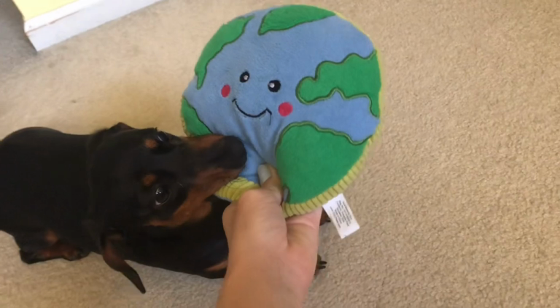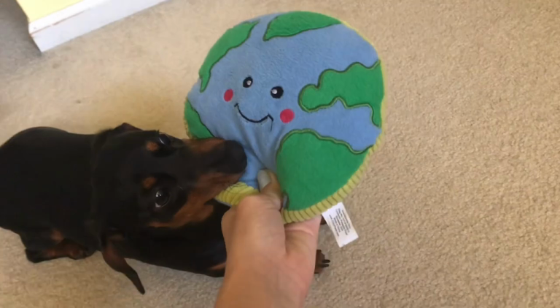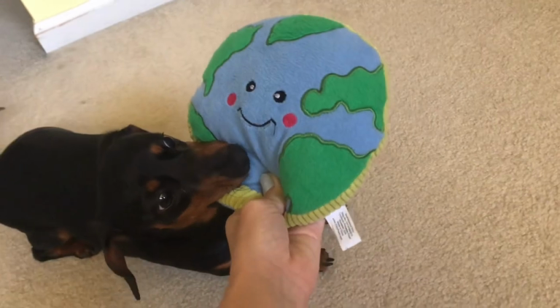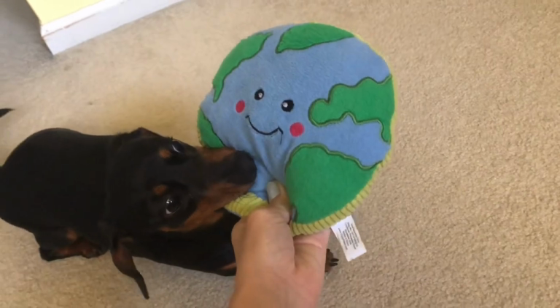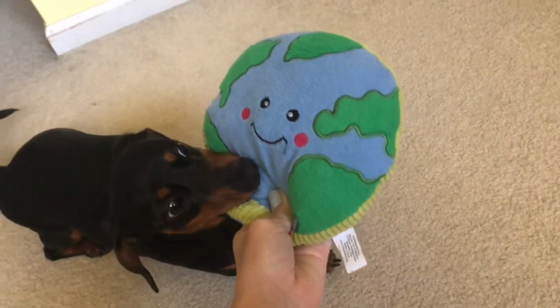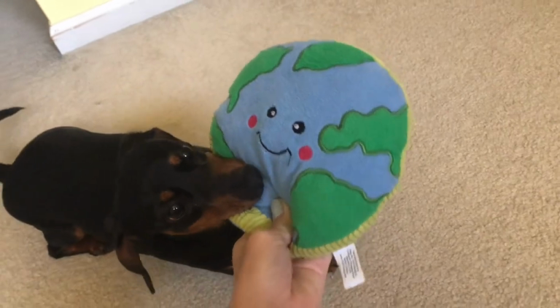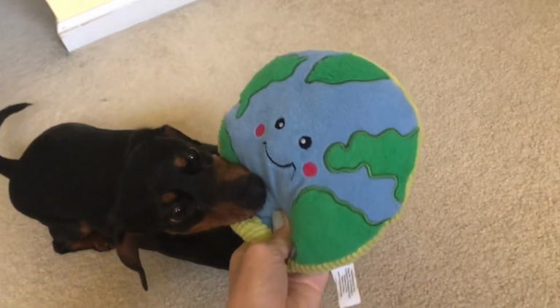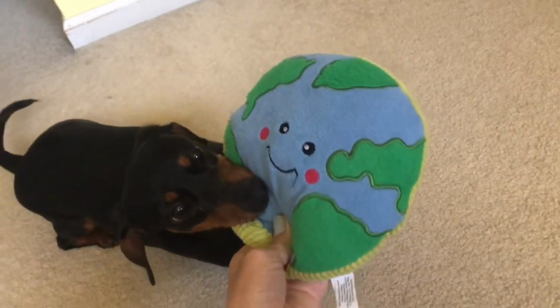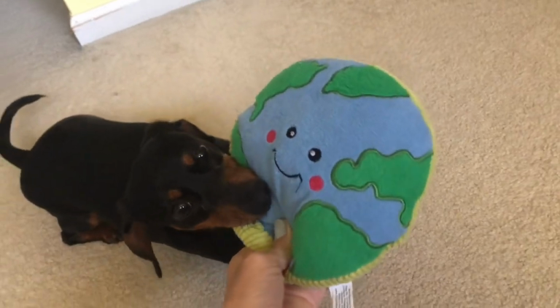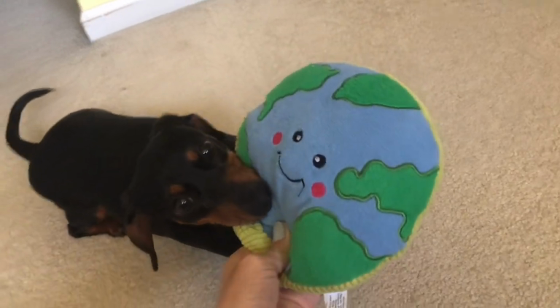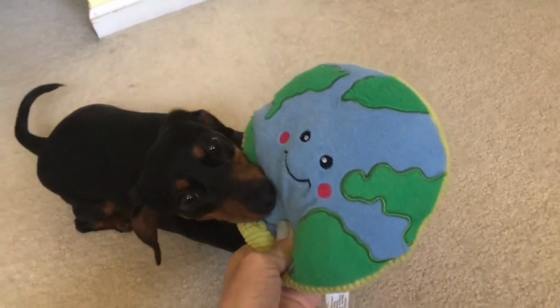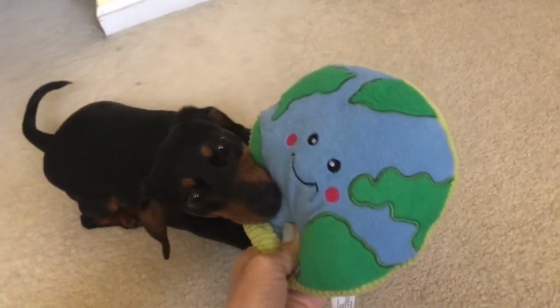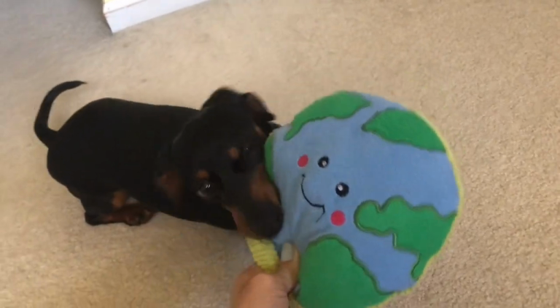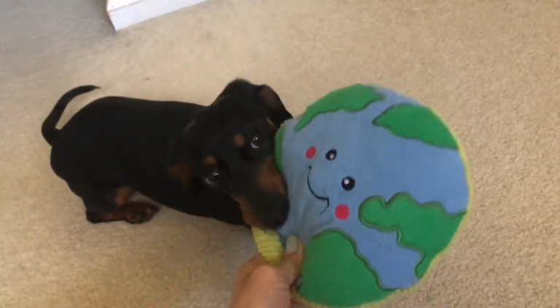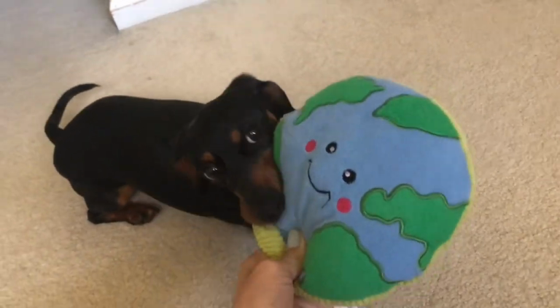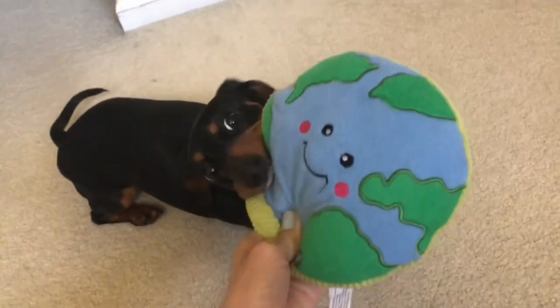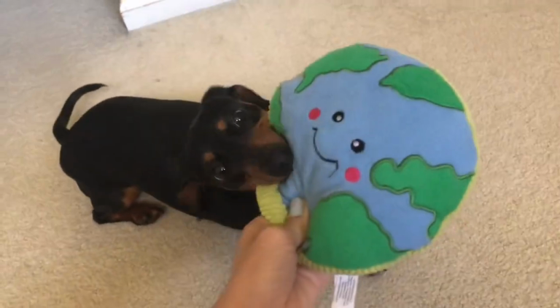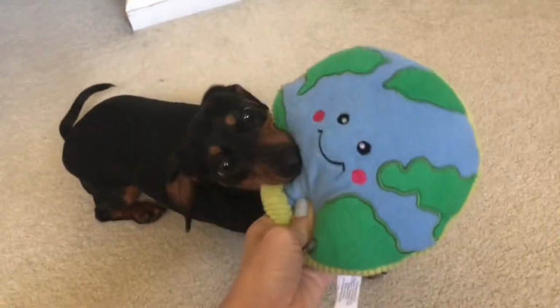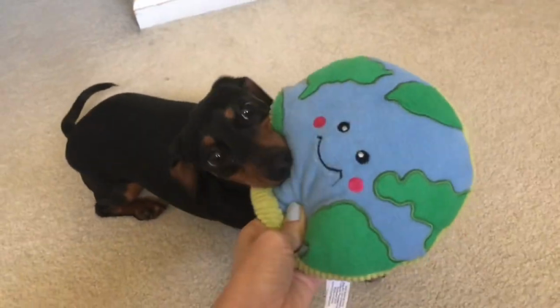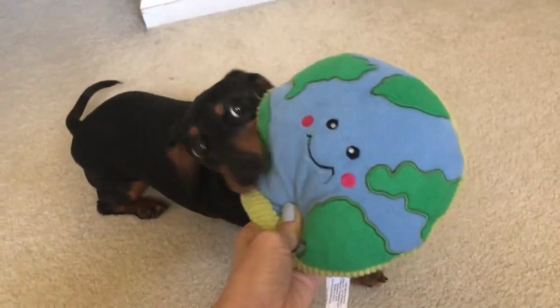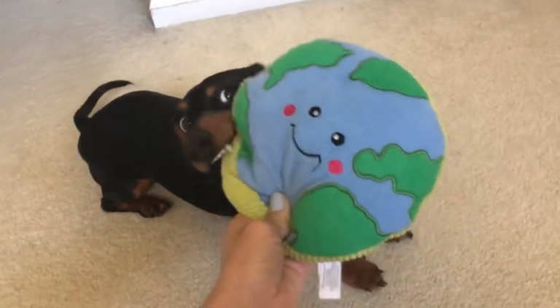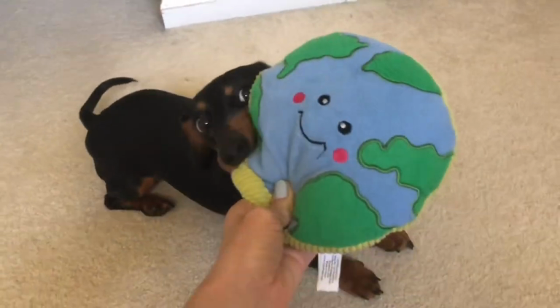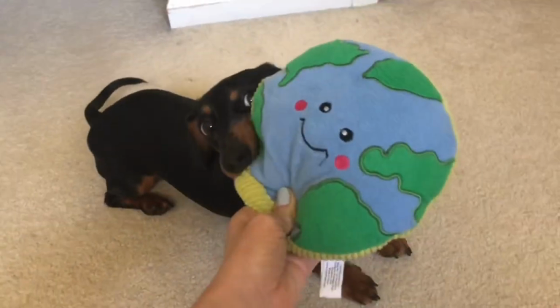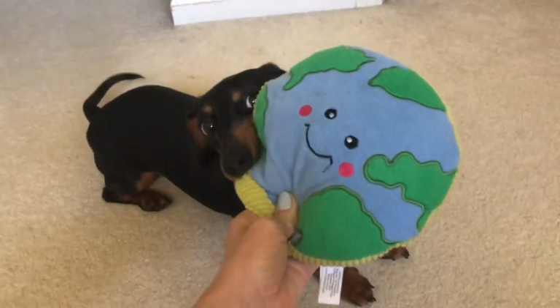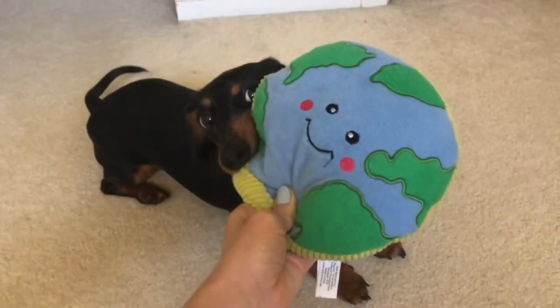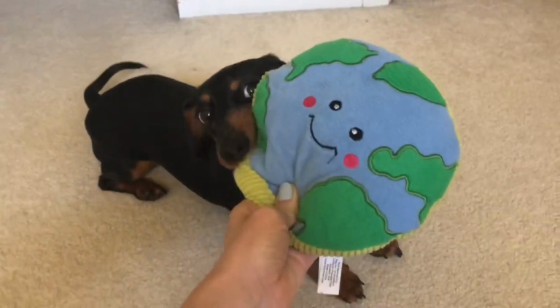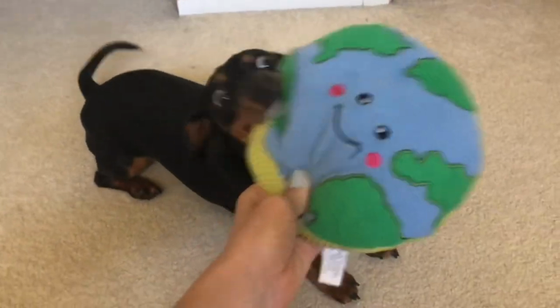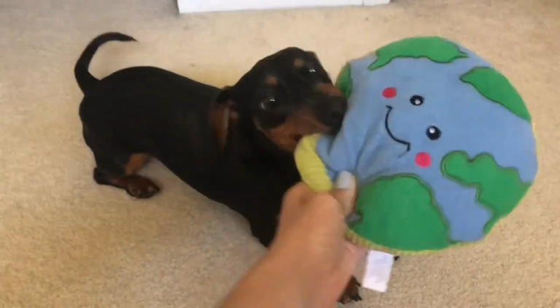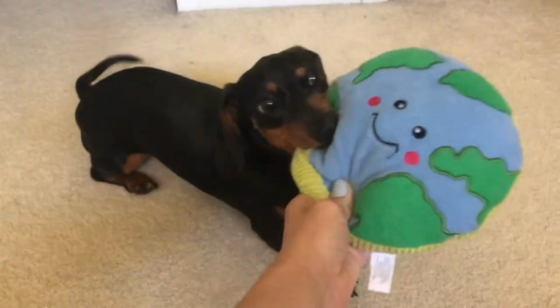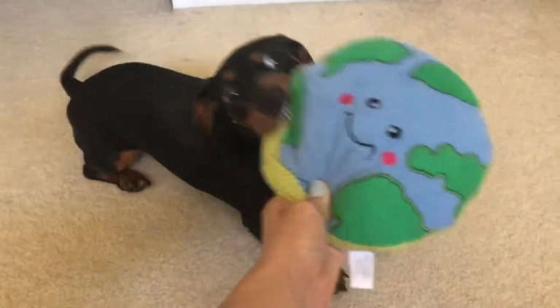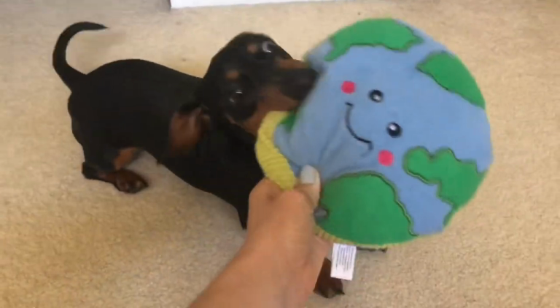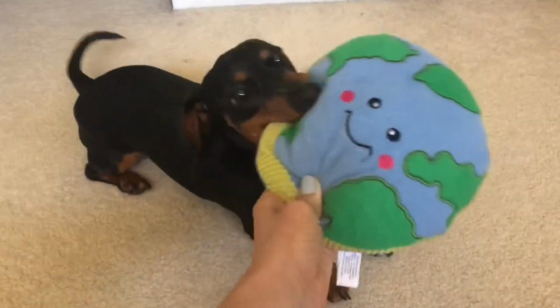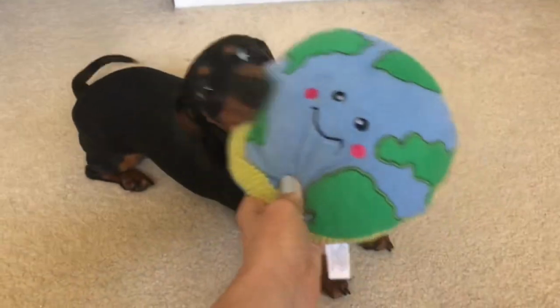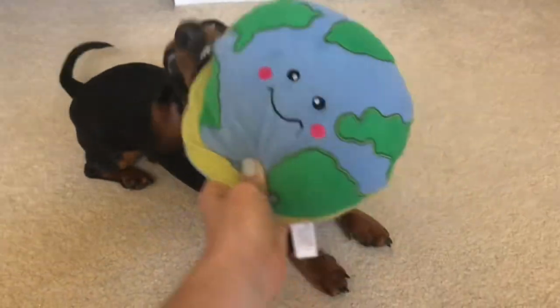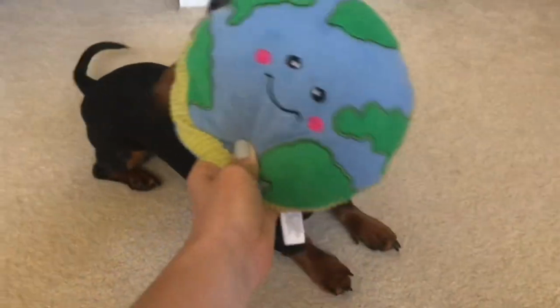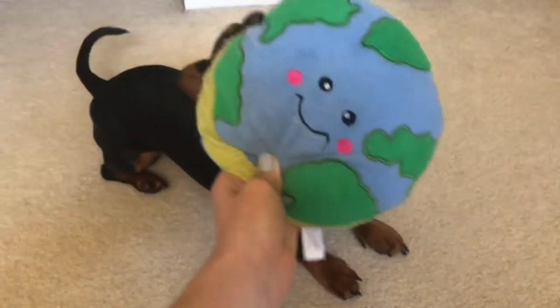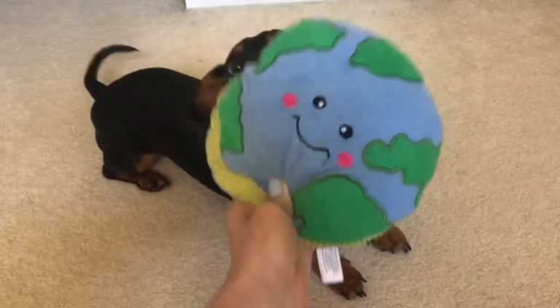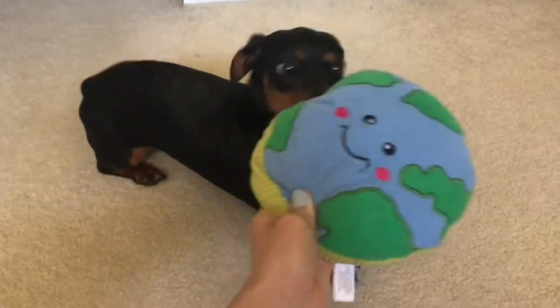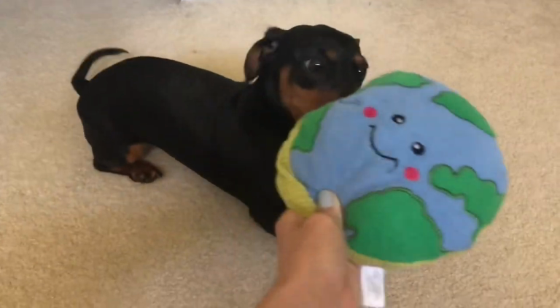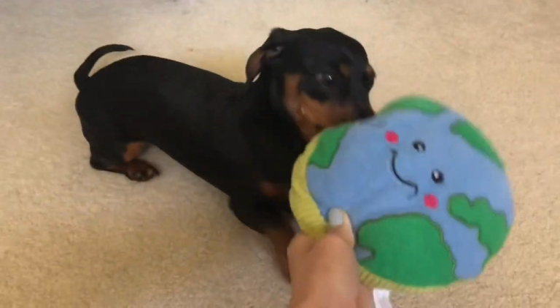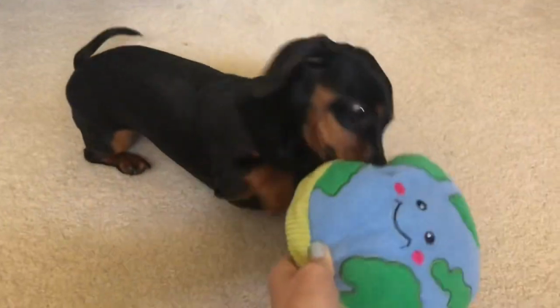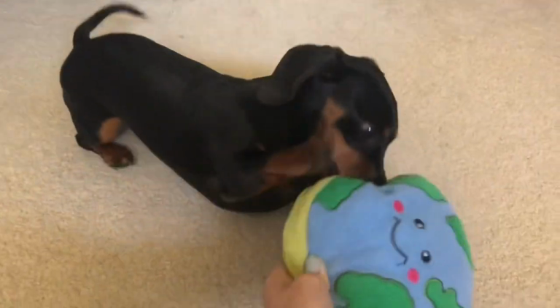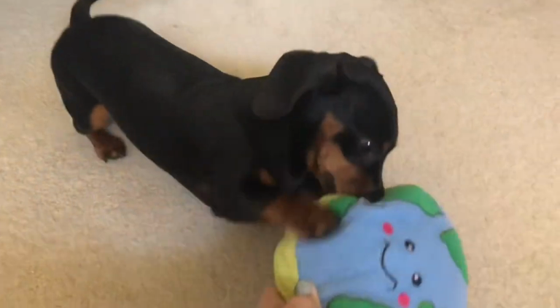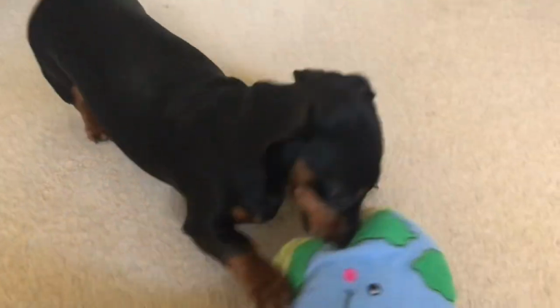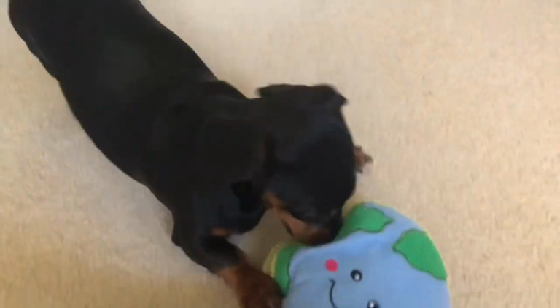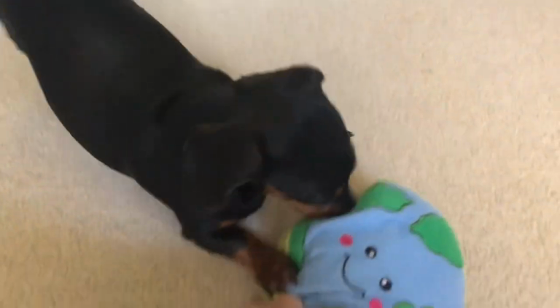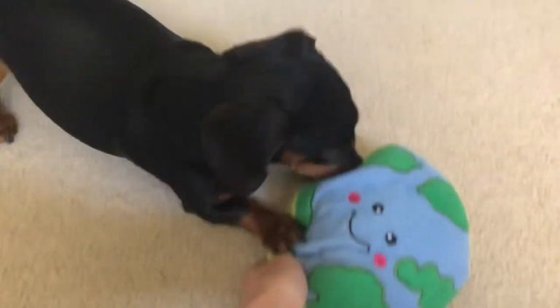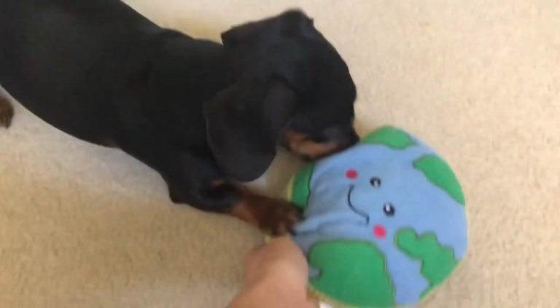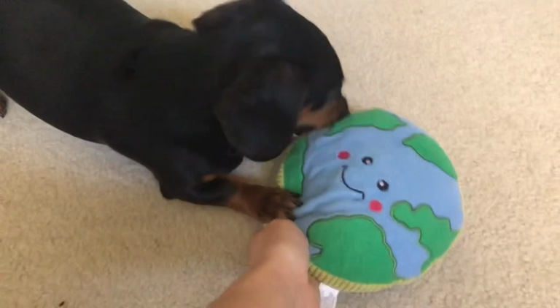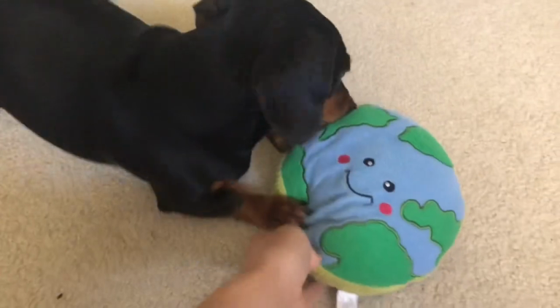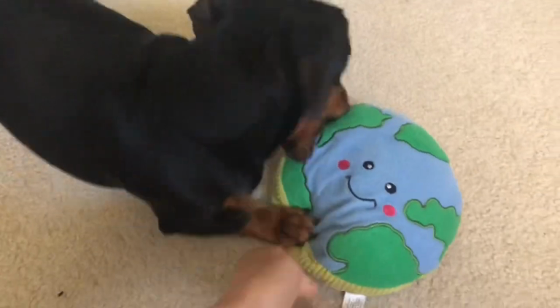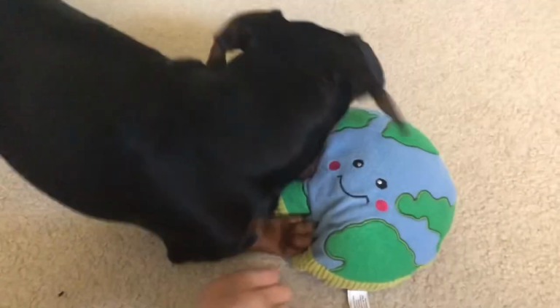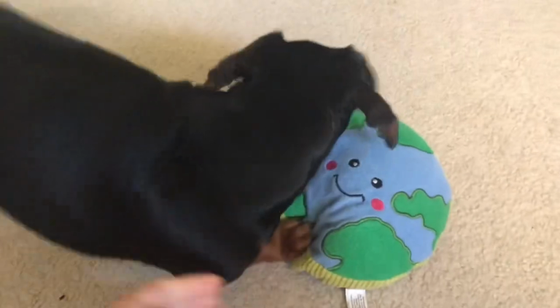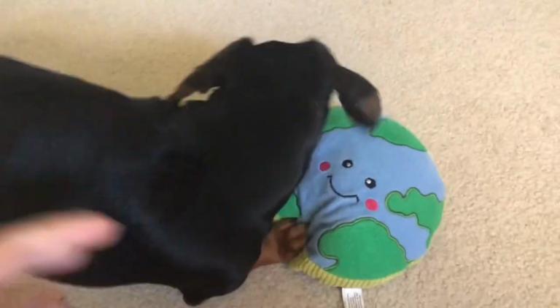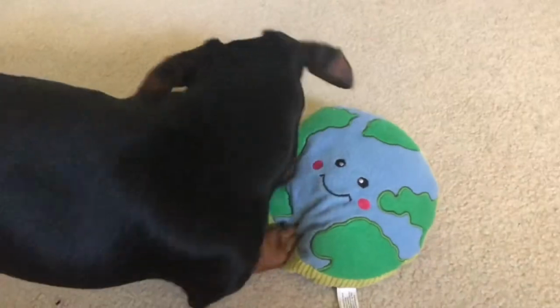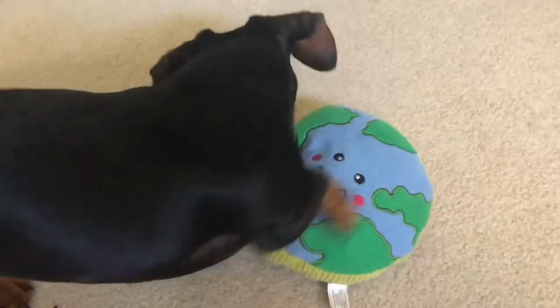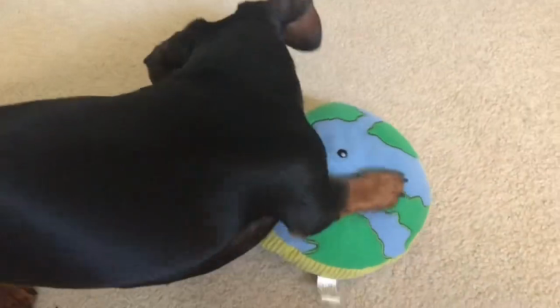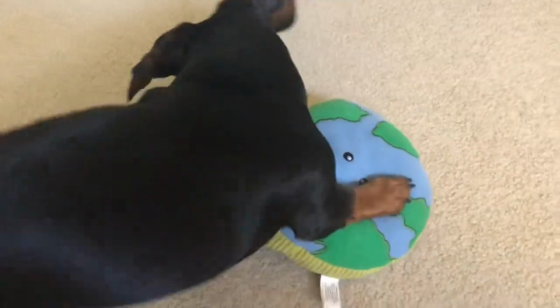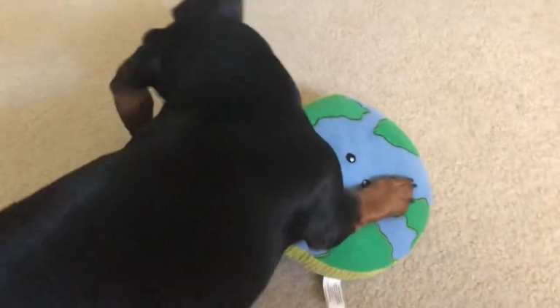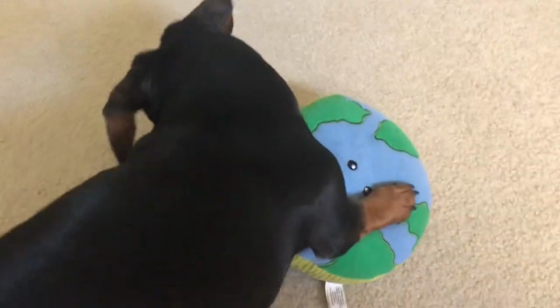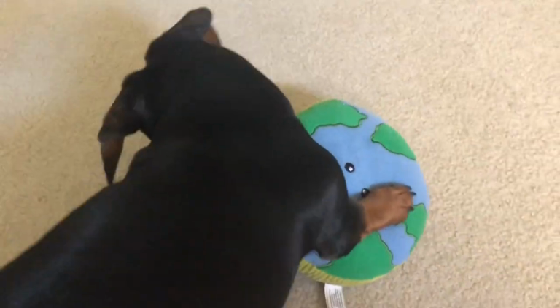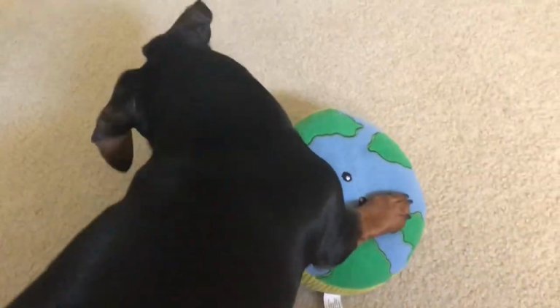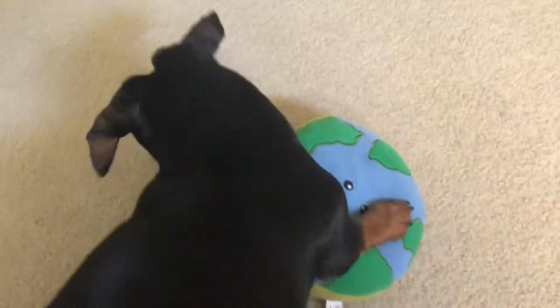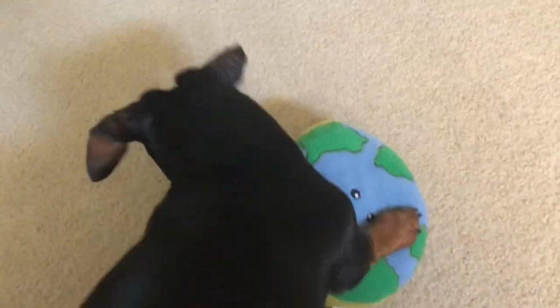Happy Earth Day everybody! Today April is gonna help me show you some of the things we do to help the earth.